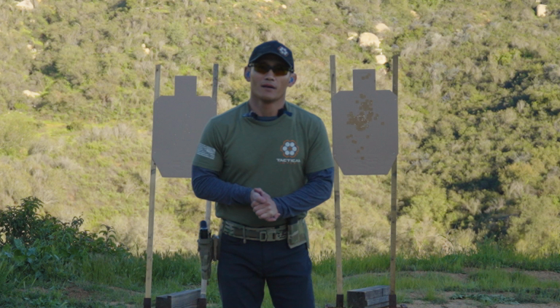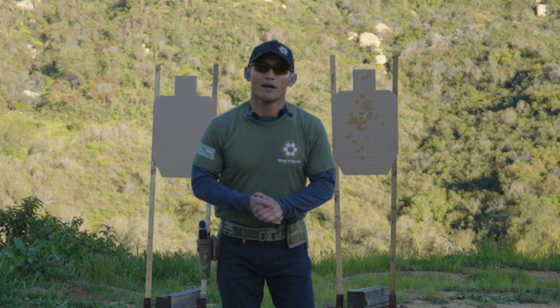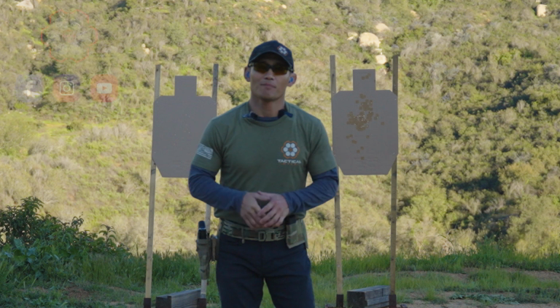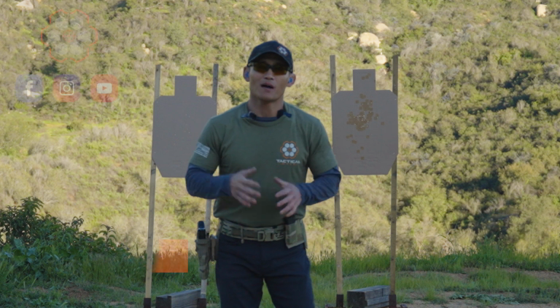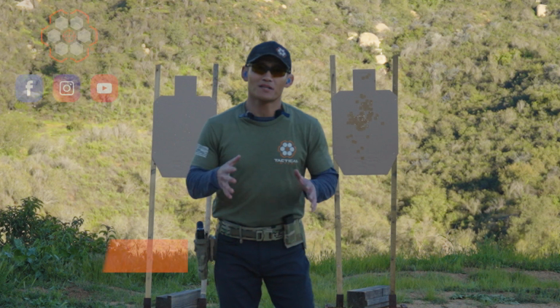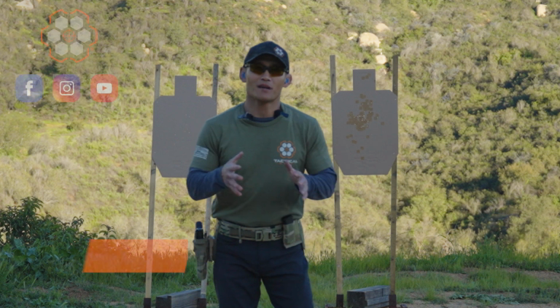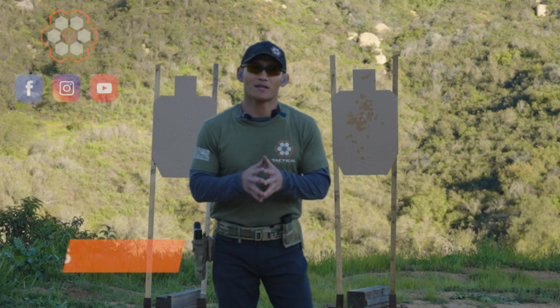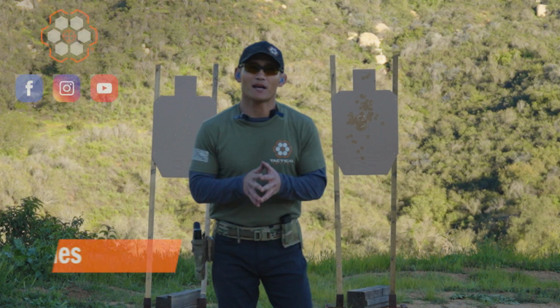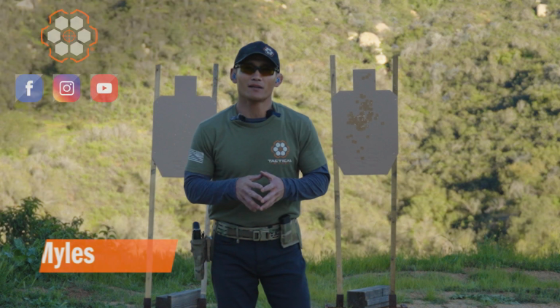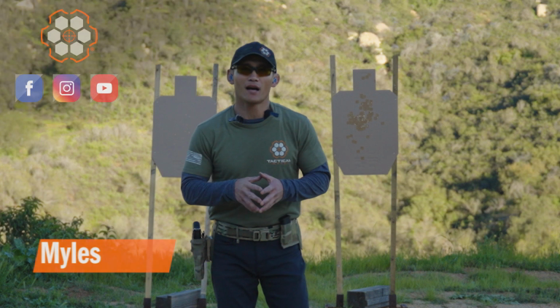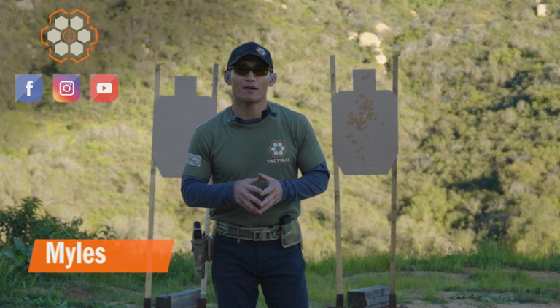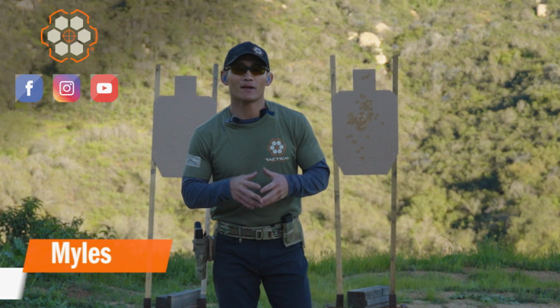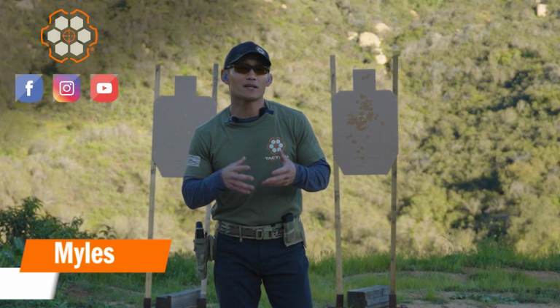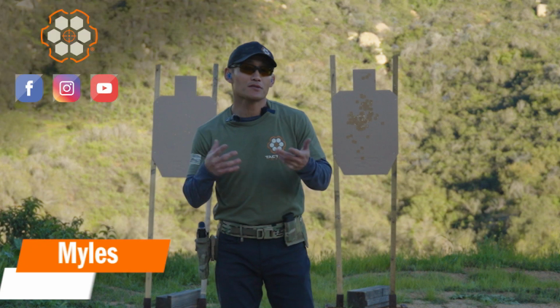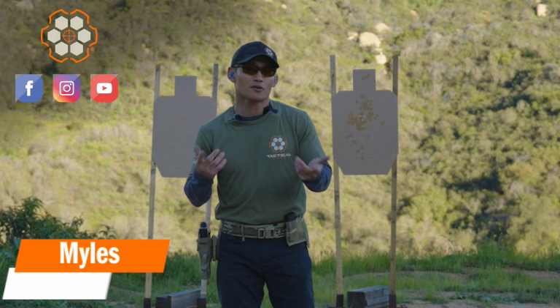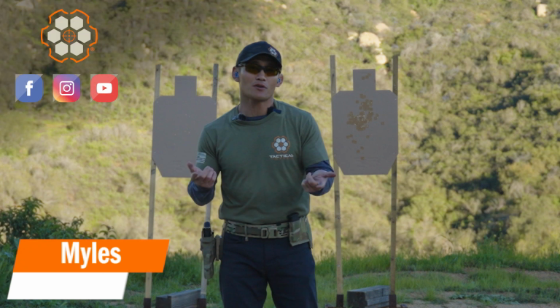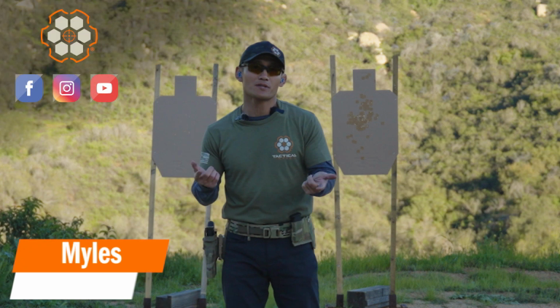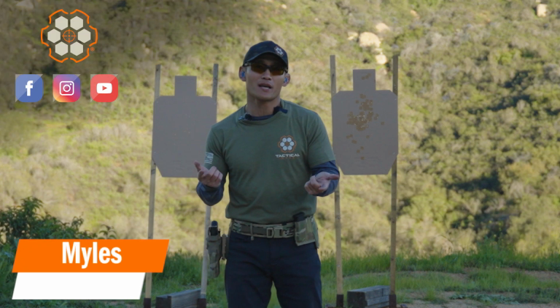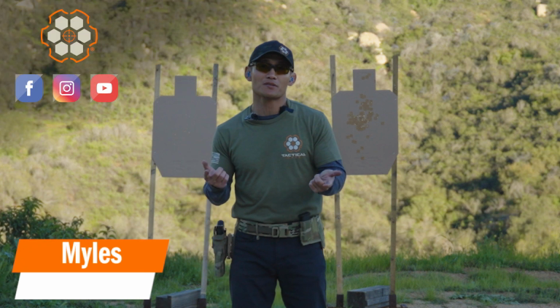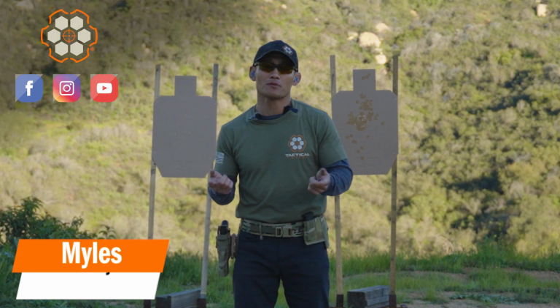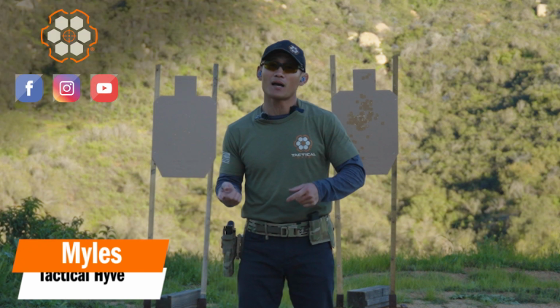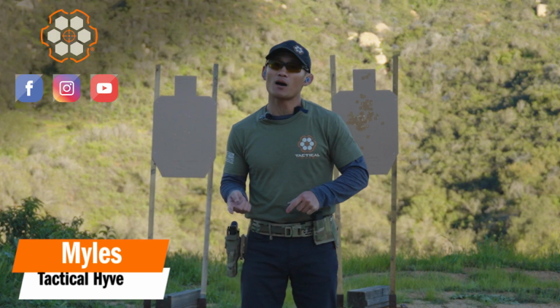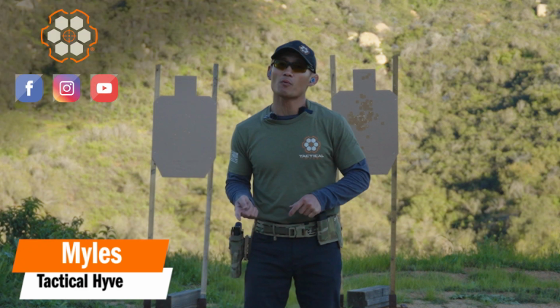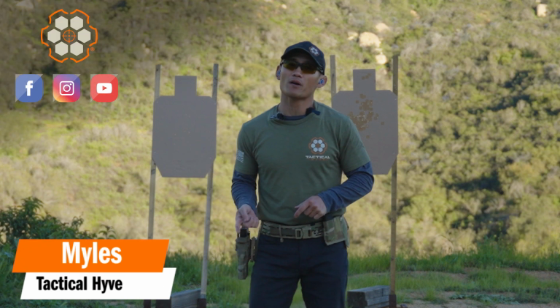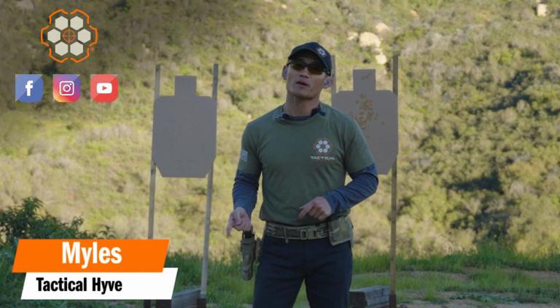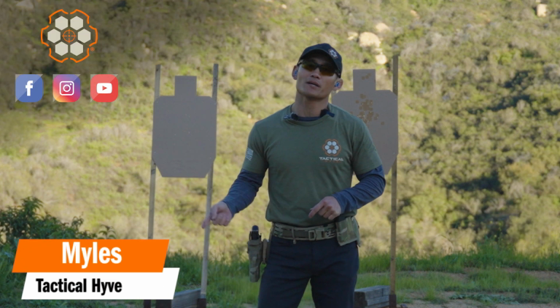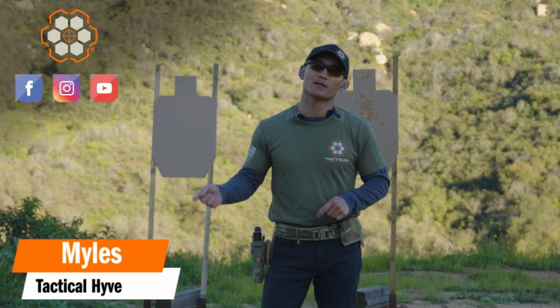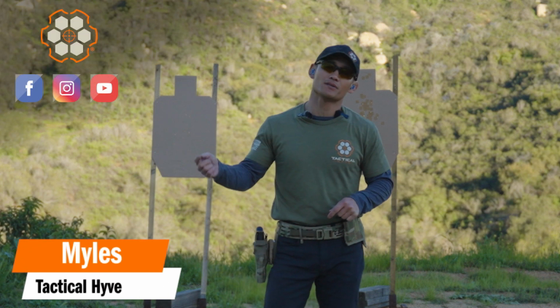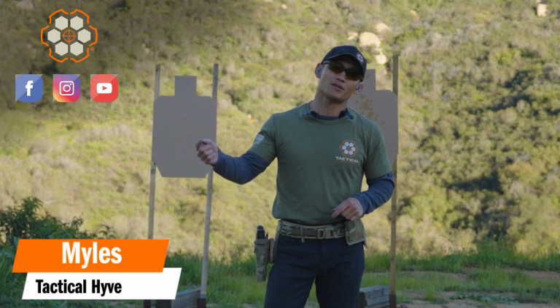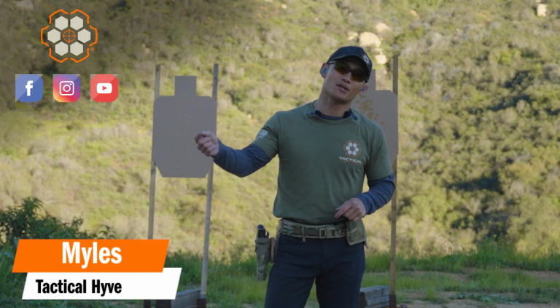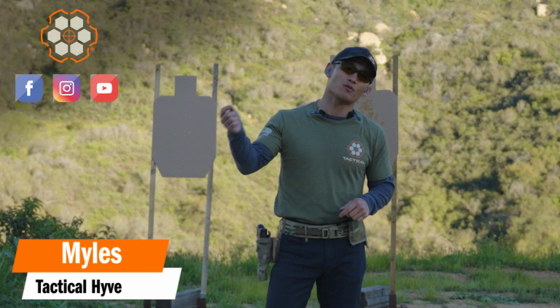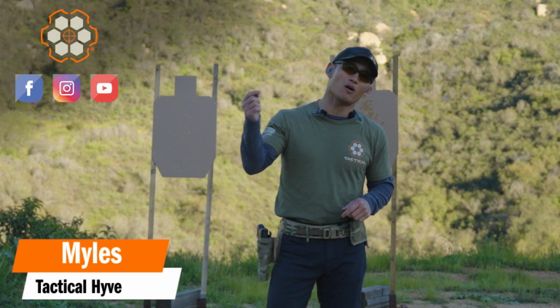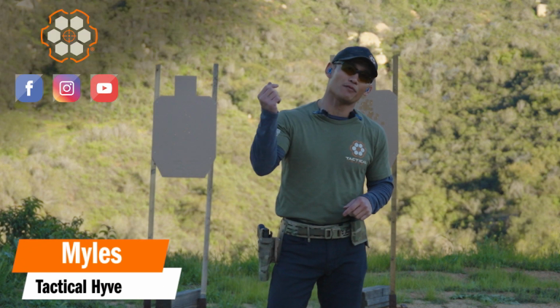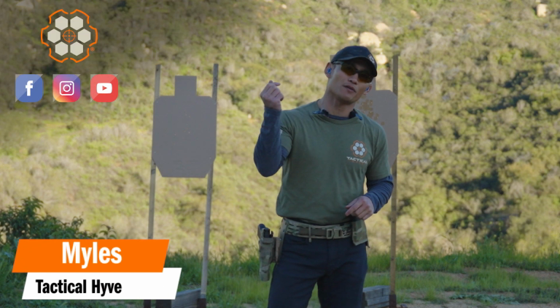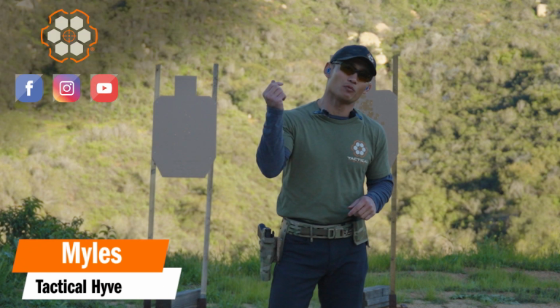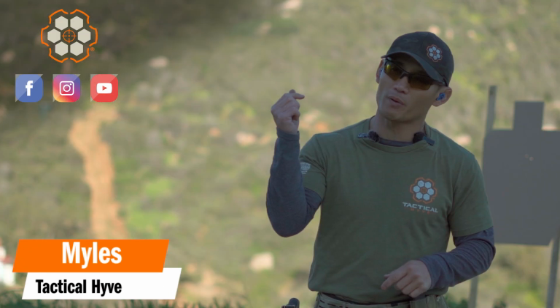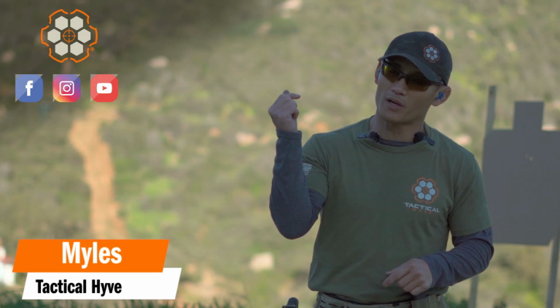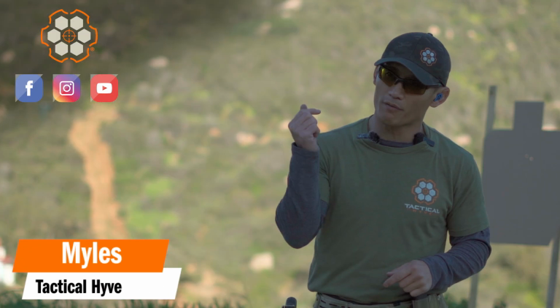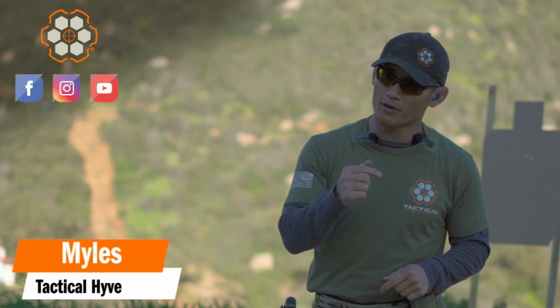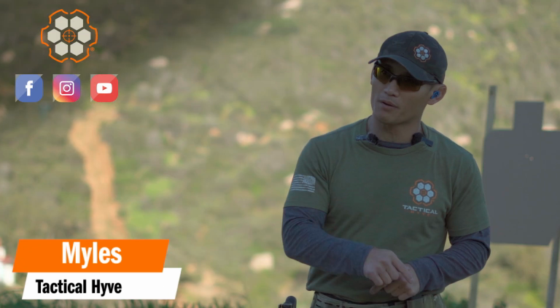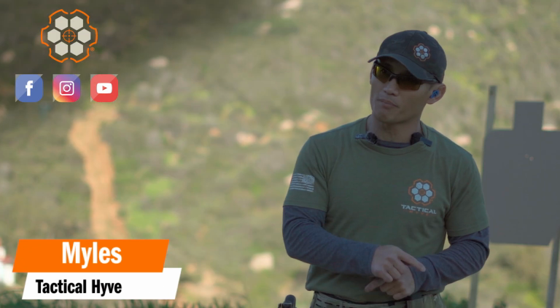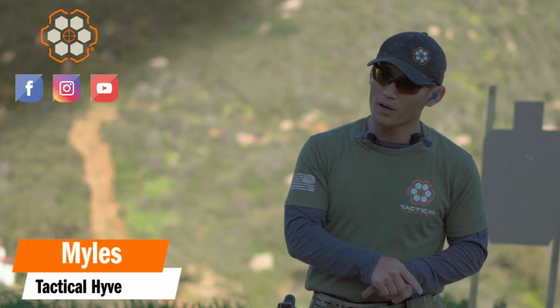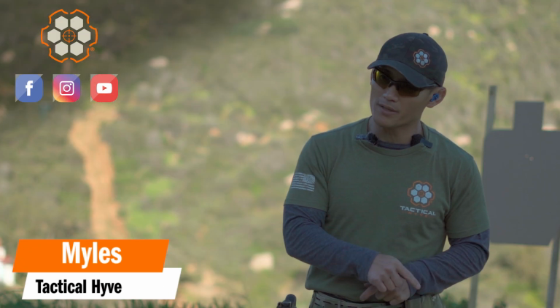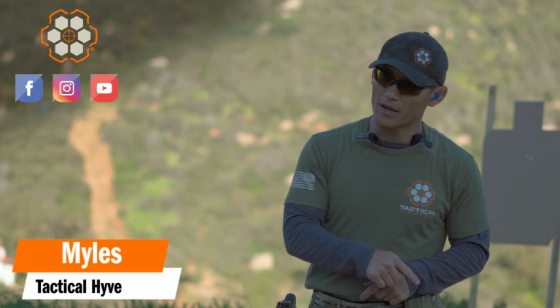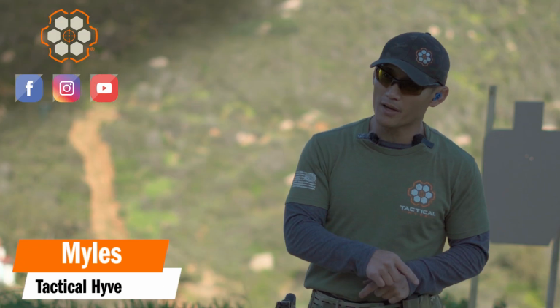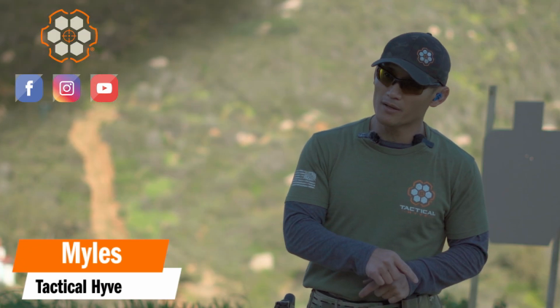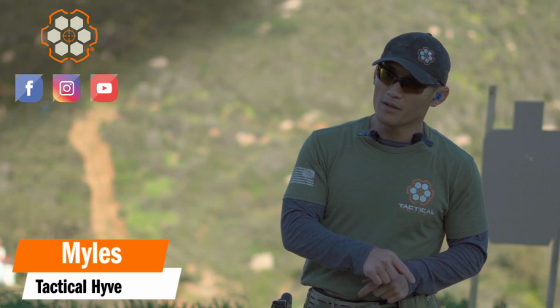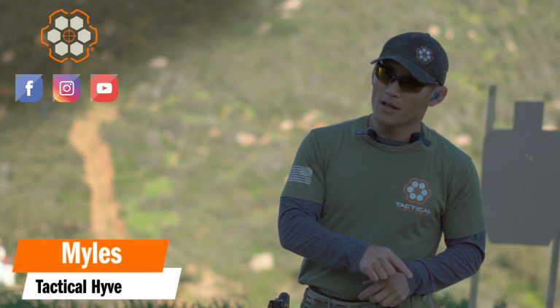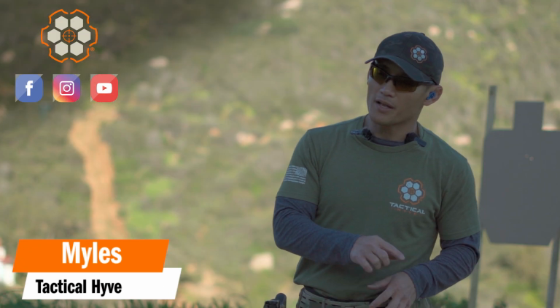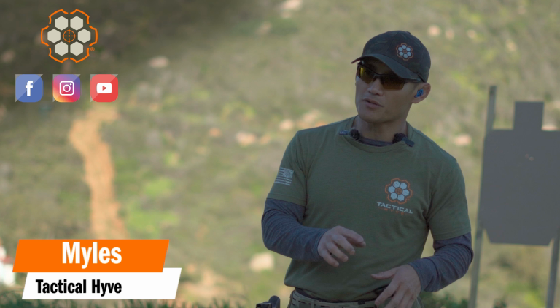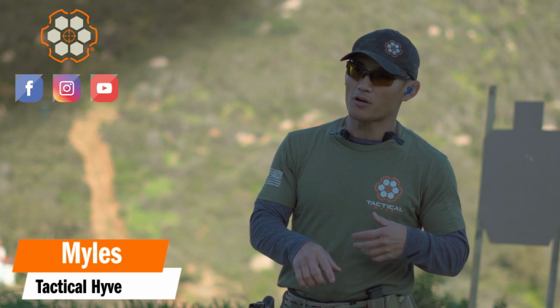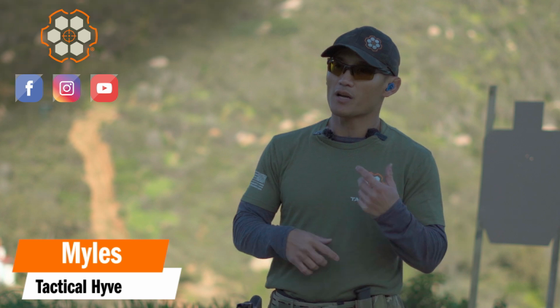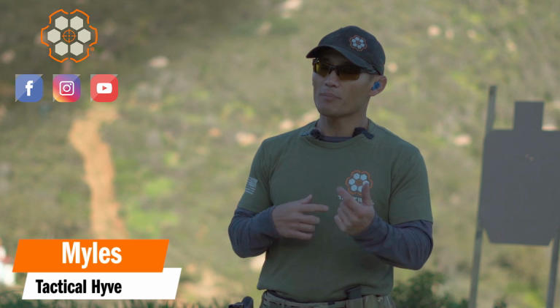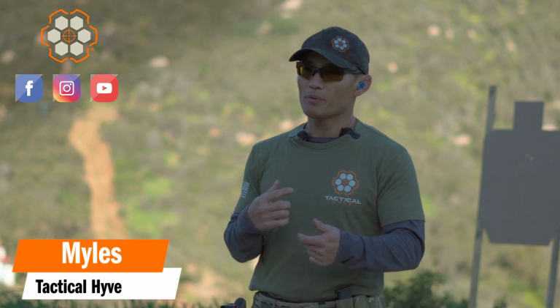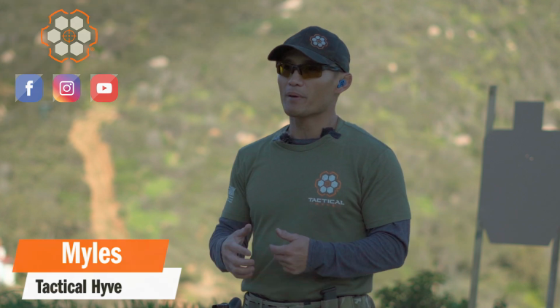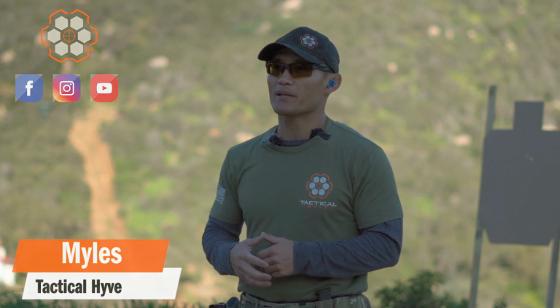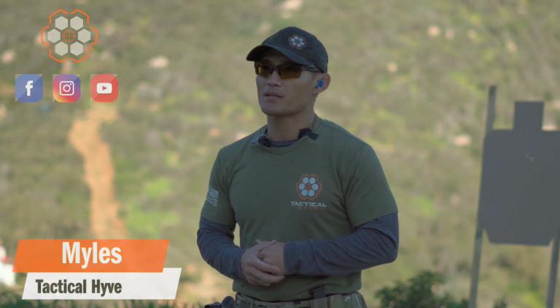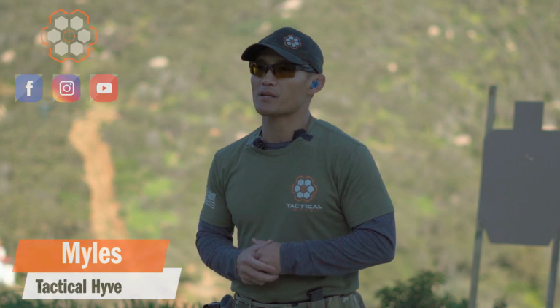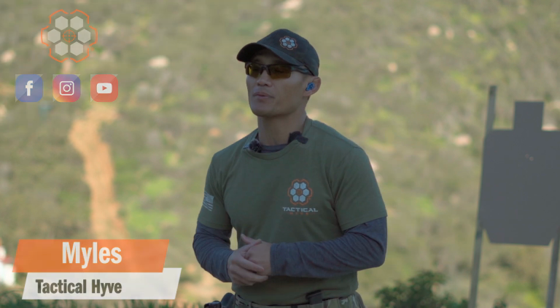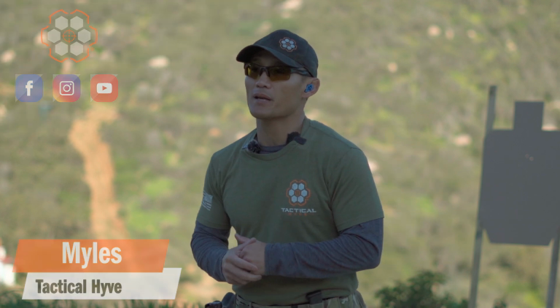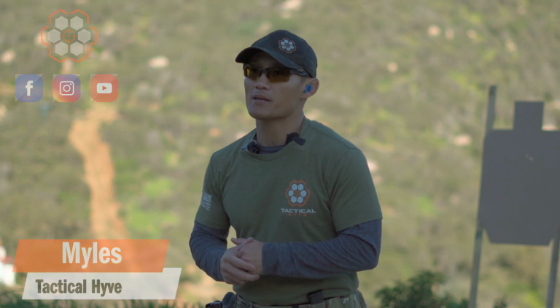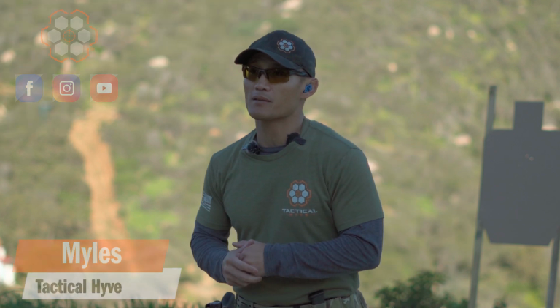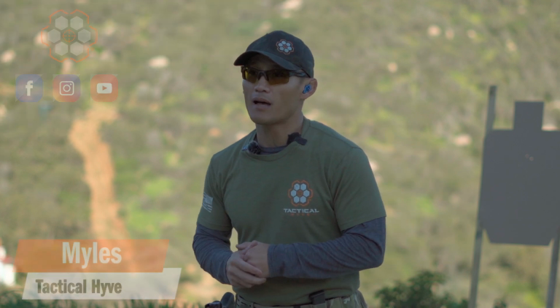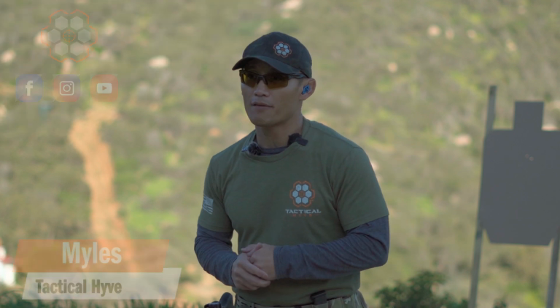Hey, Miles here at Tactile Hive. It is Thursday, so we are going to continue off of what we covered on Monday and start implementing some things live.